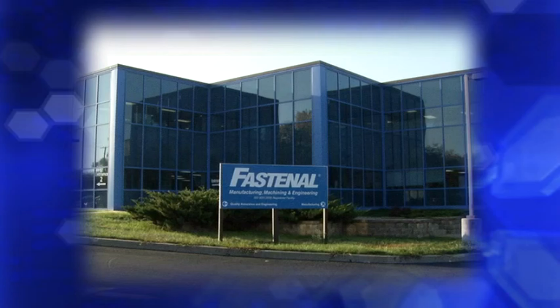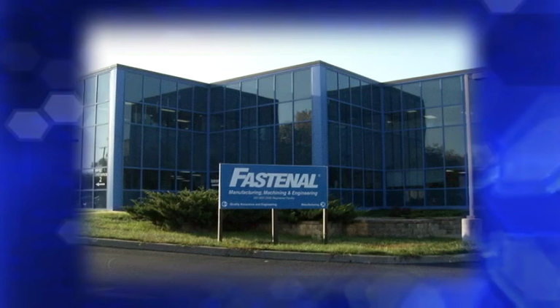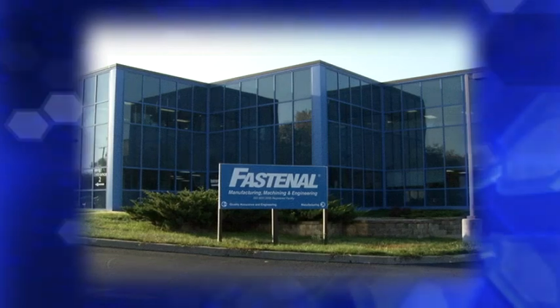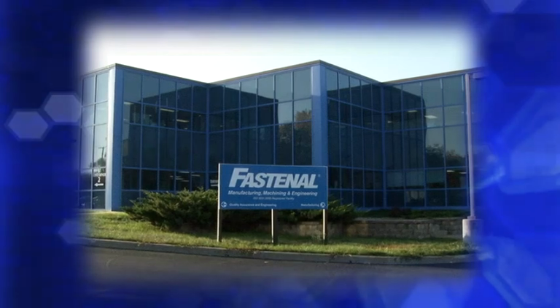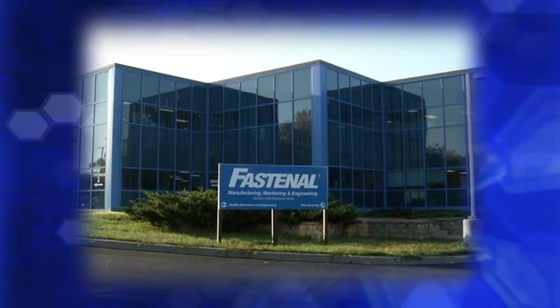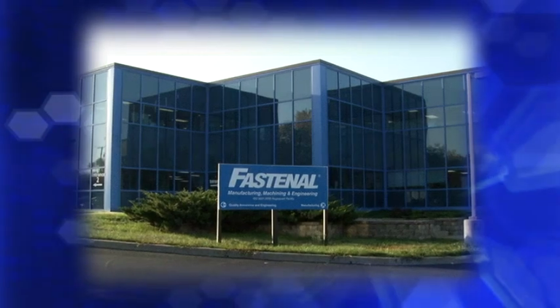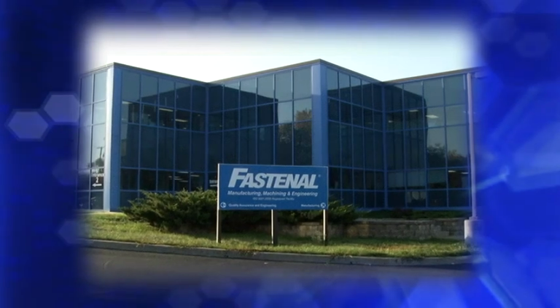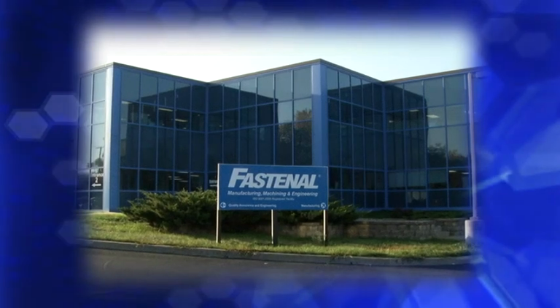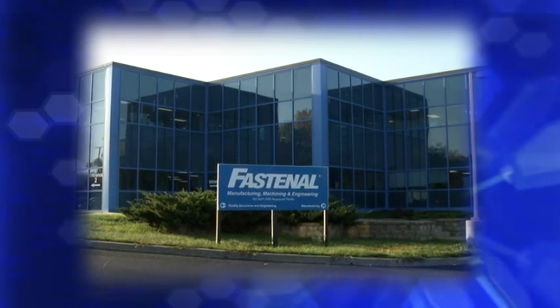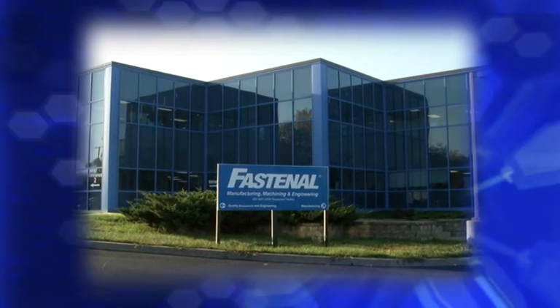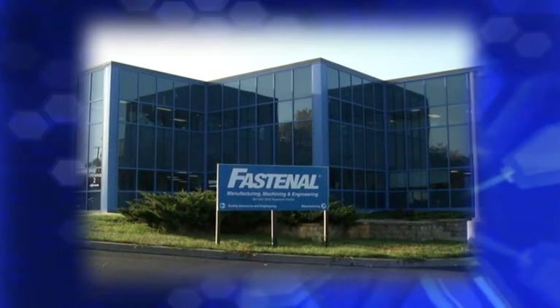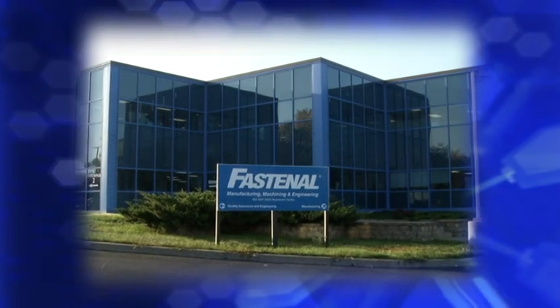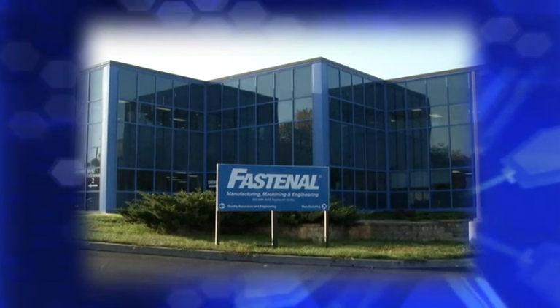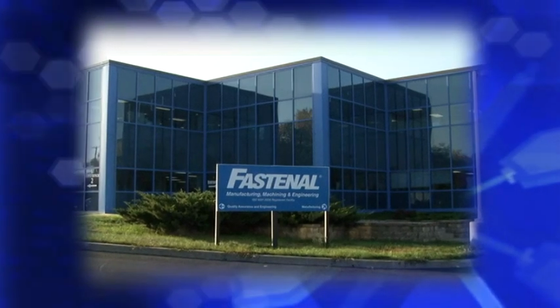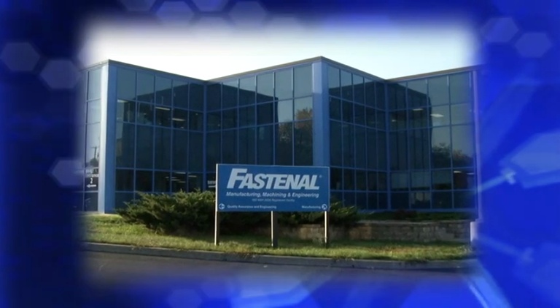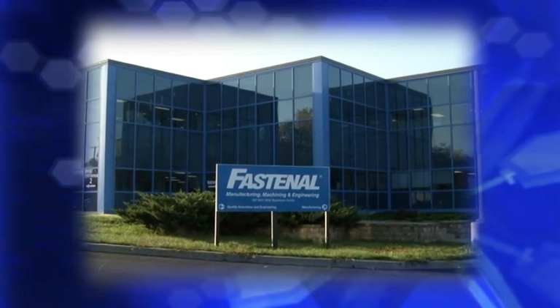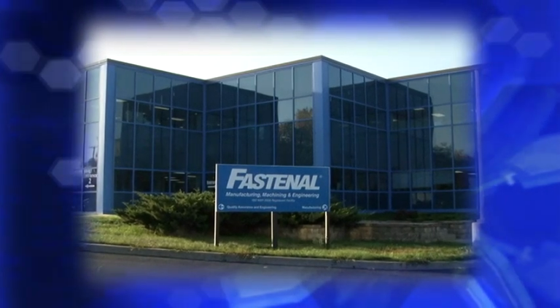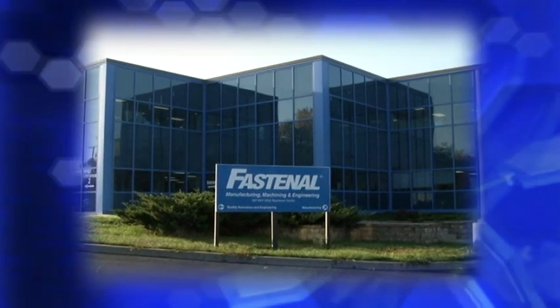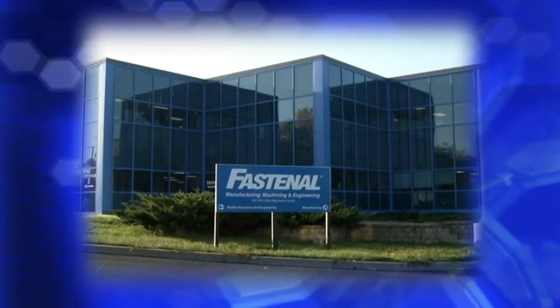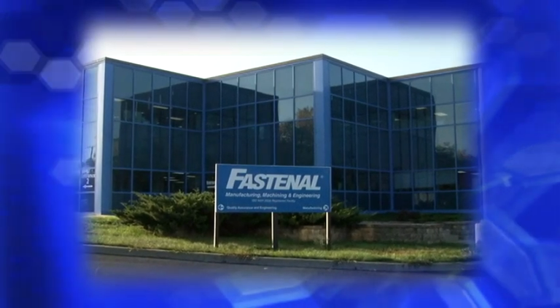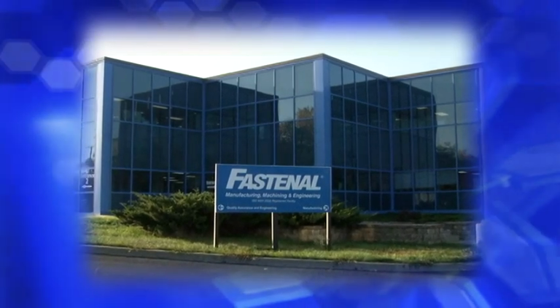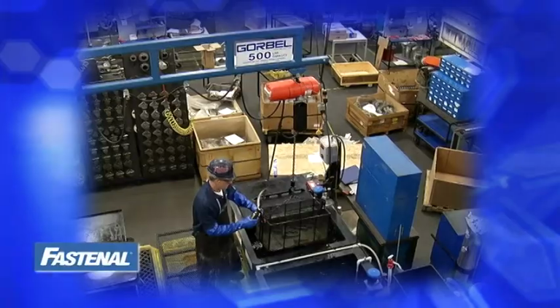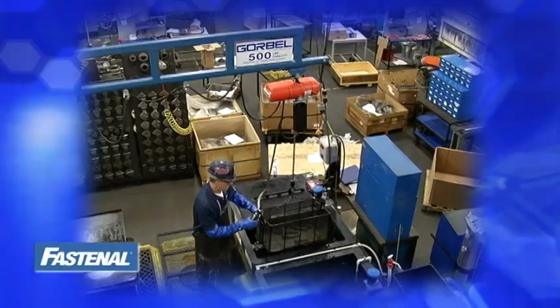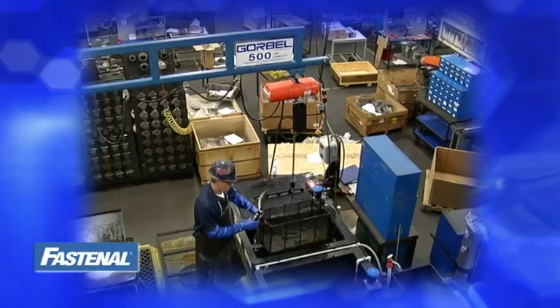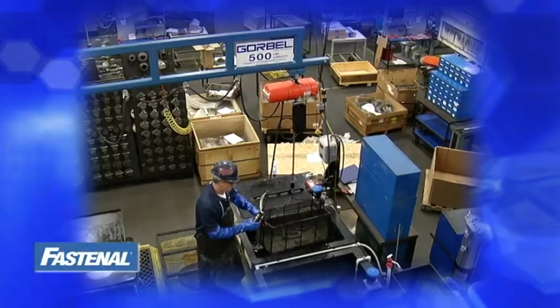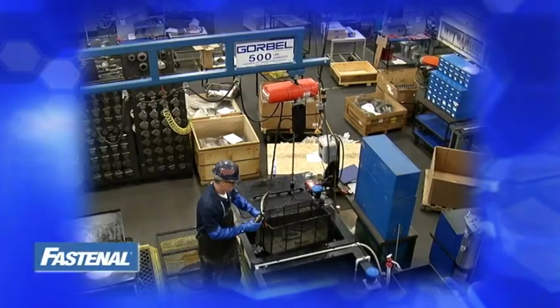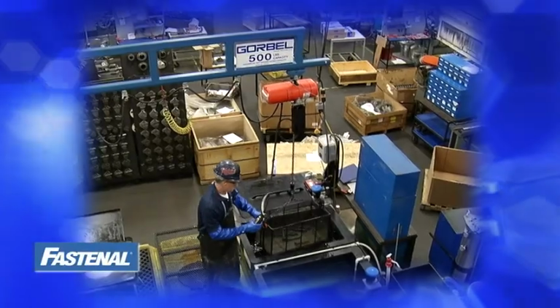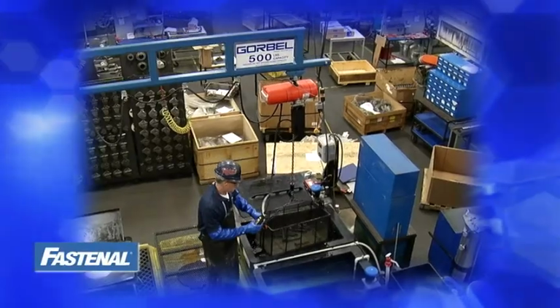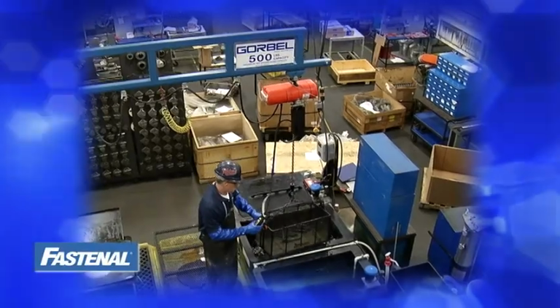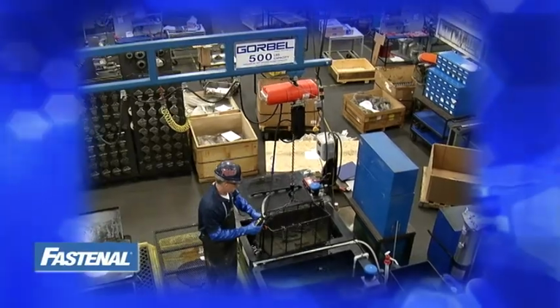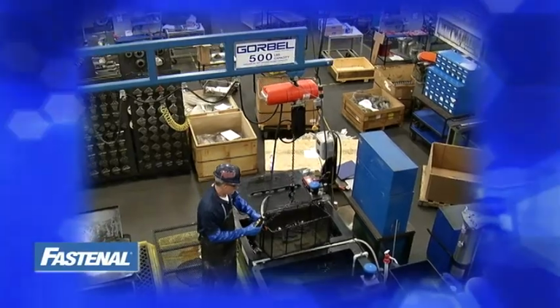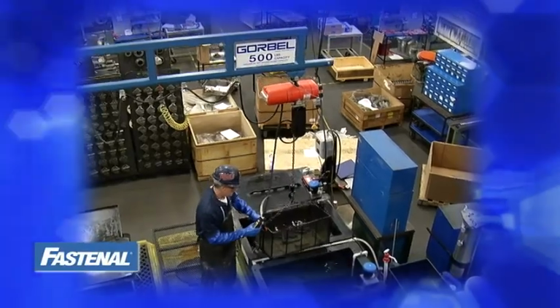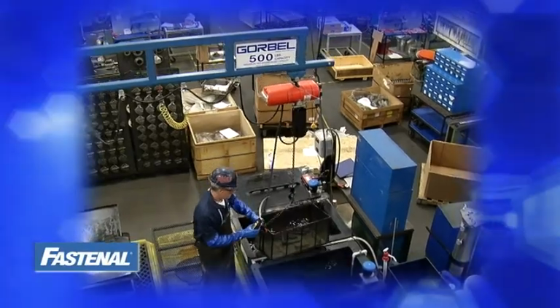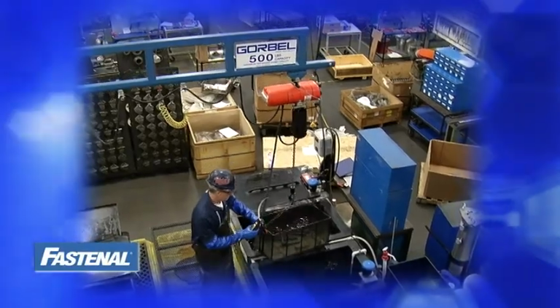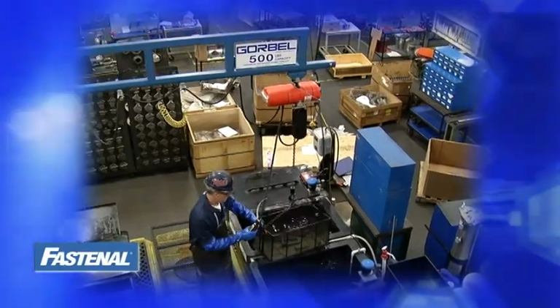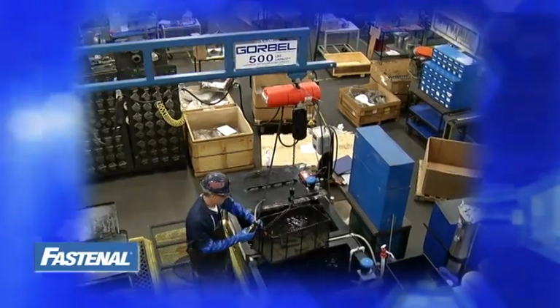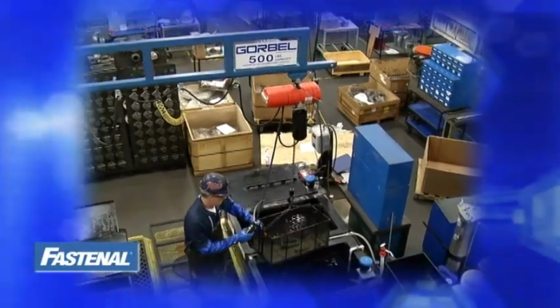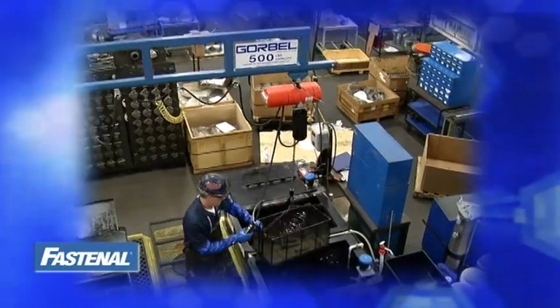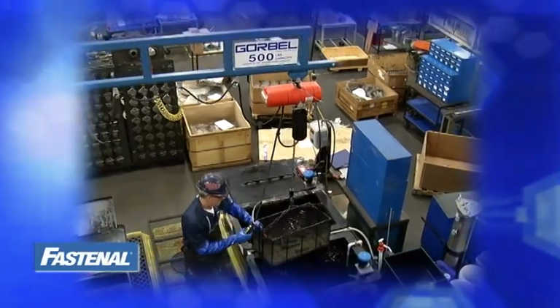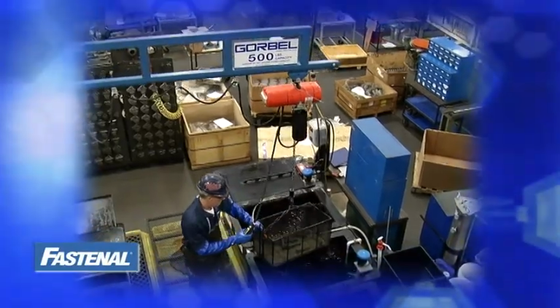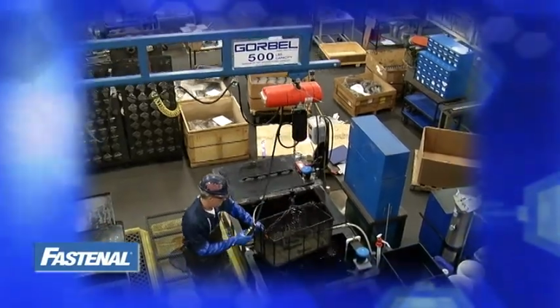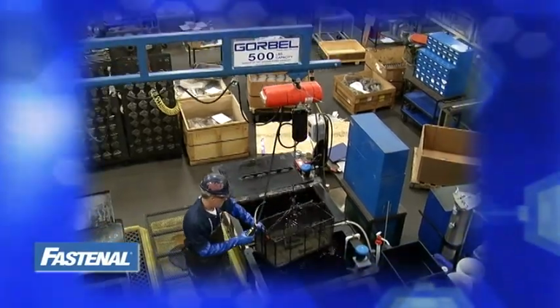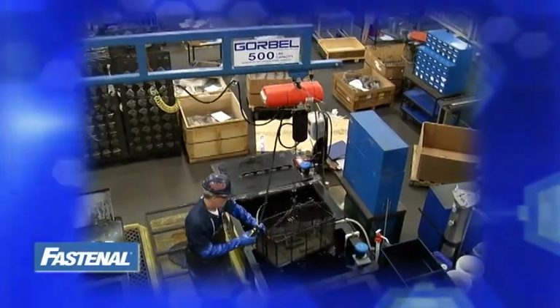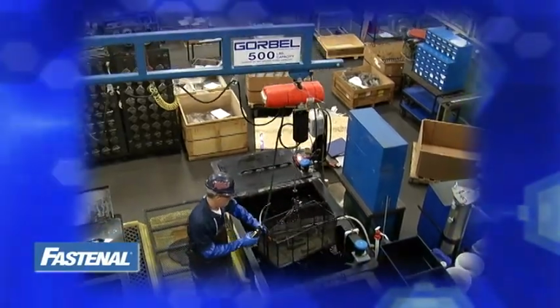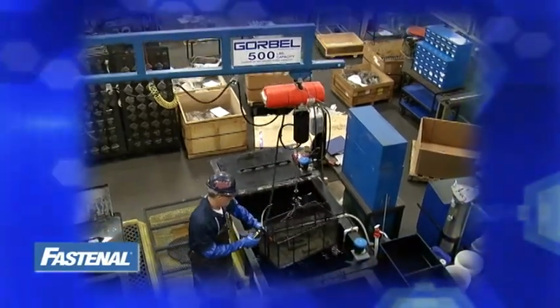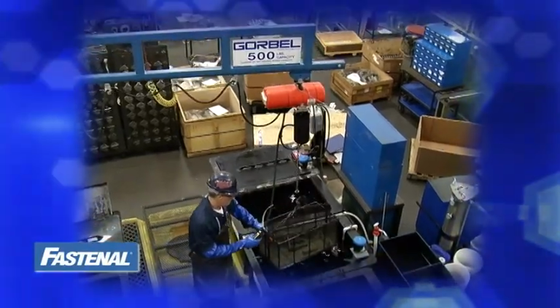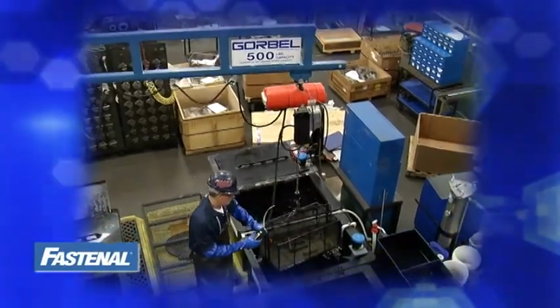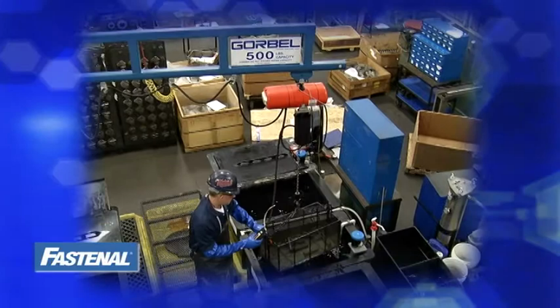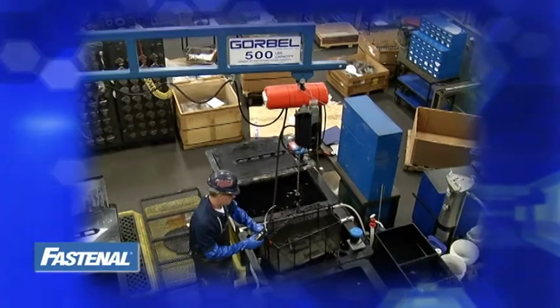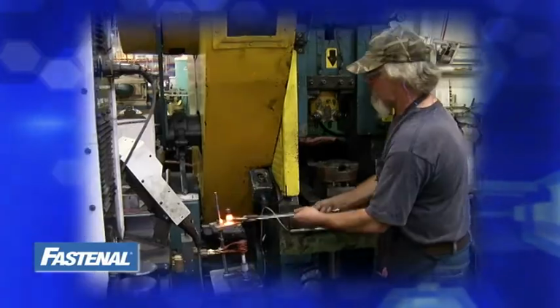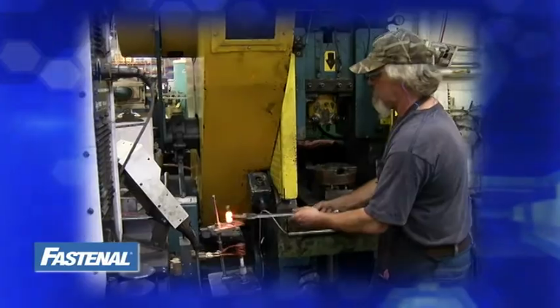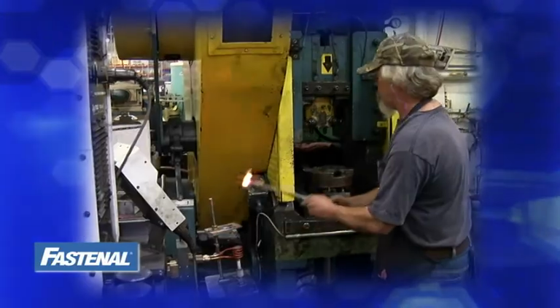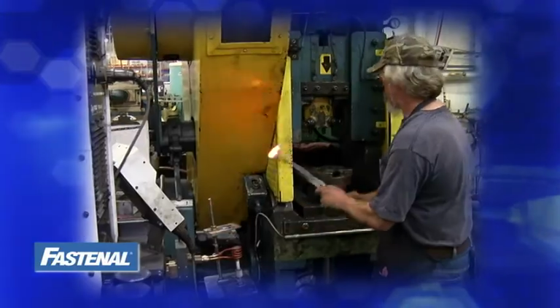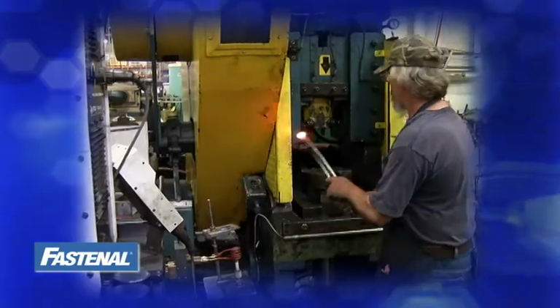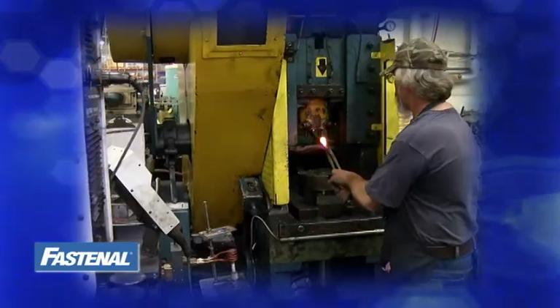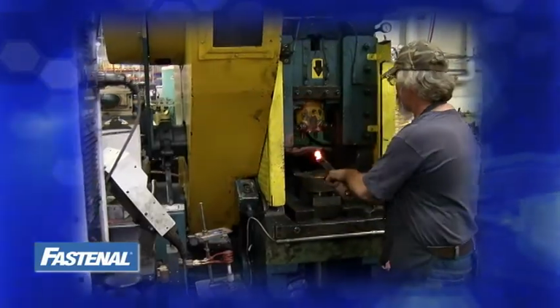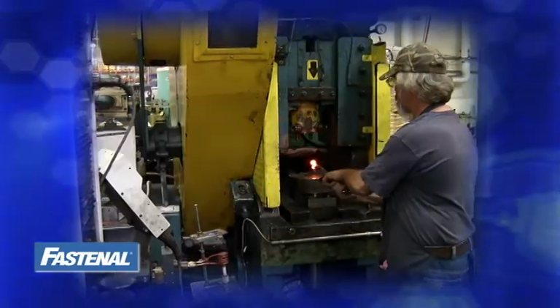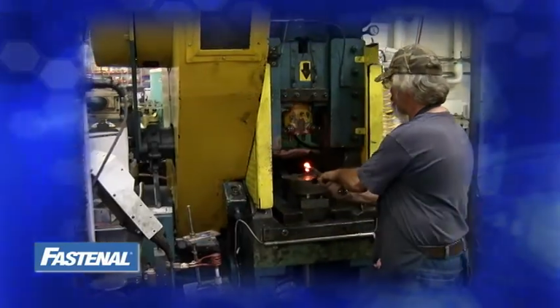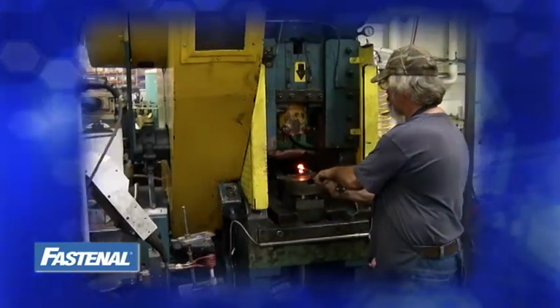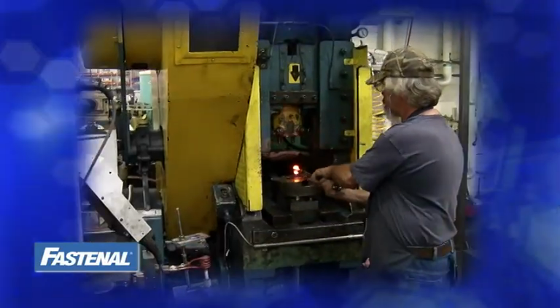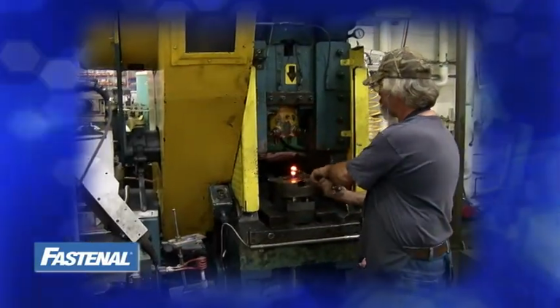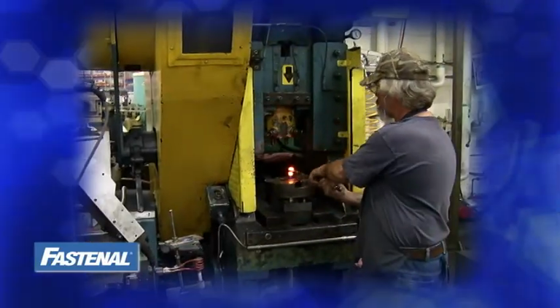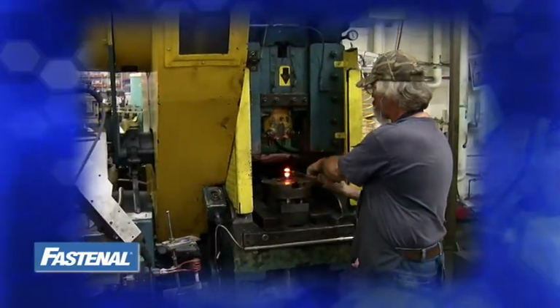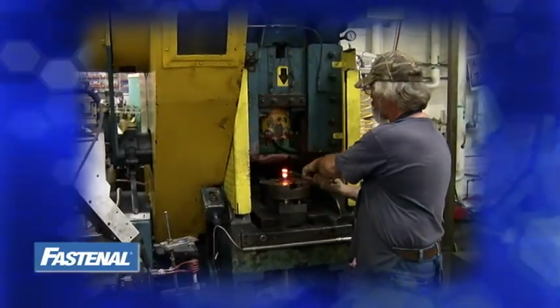Hello and welcome to Fastenal. In a moment, you are about to take a tour of one of the most cutting-edge parts manufacturers in the world.